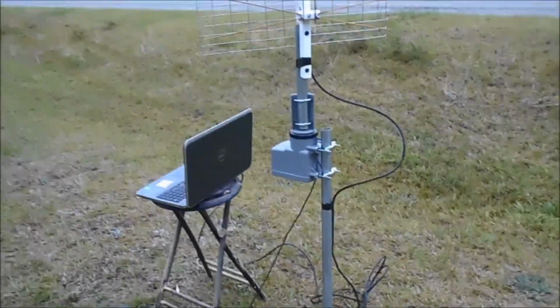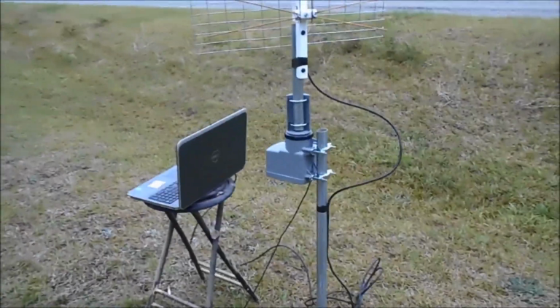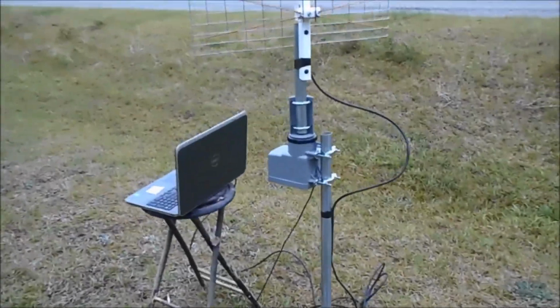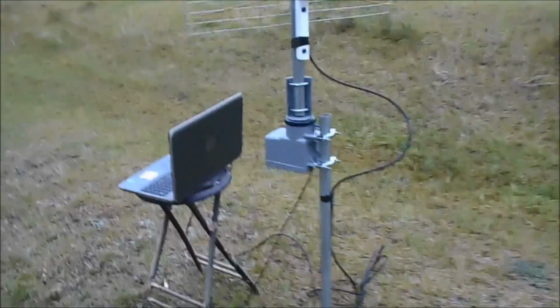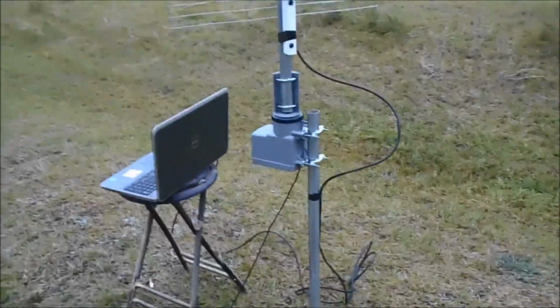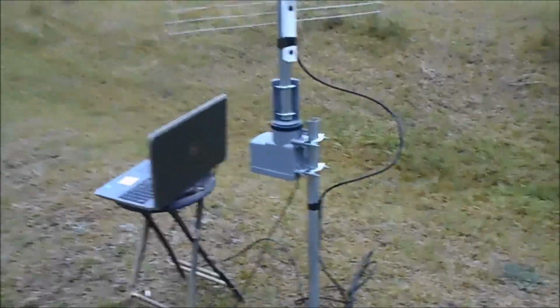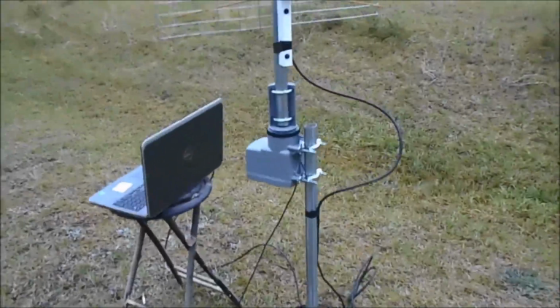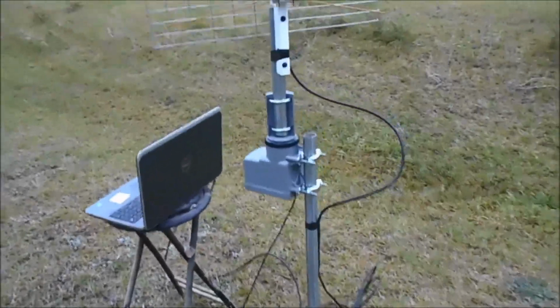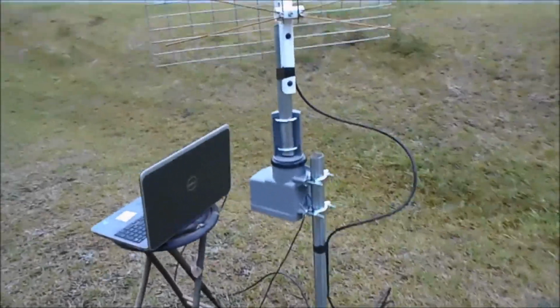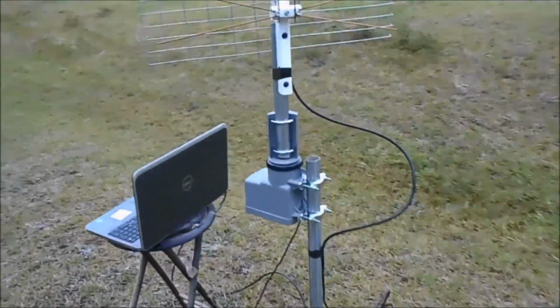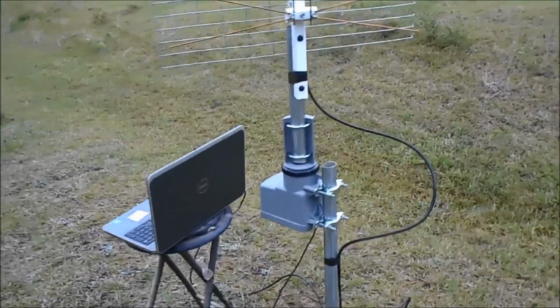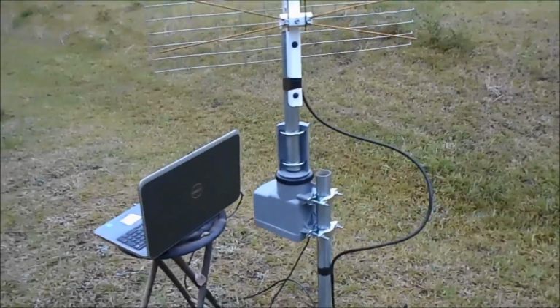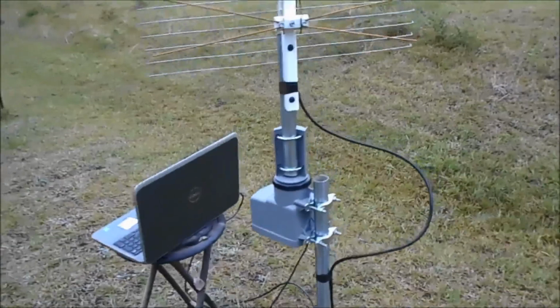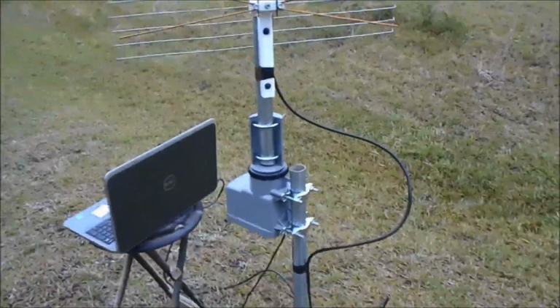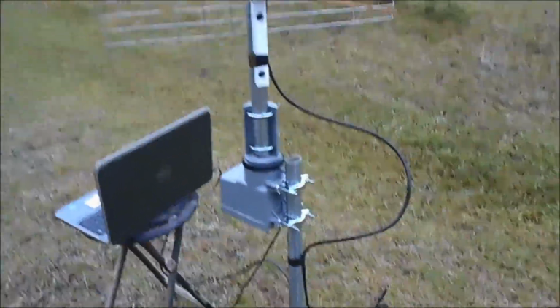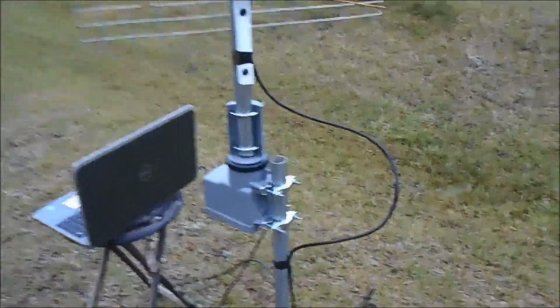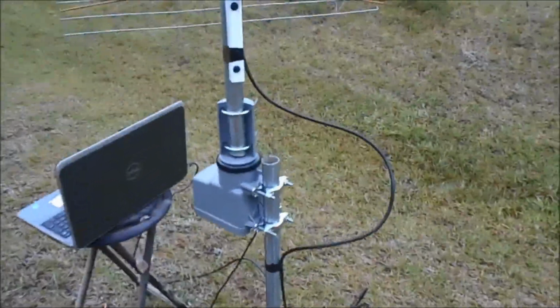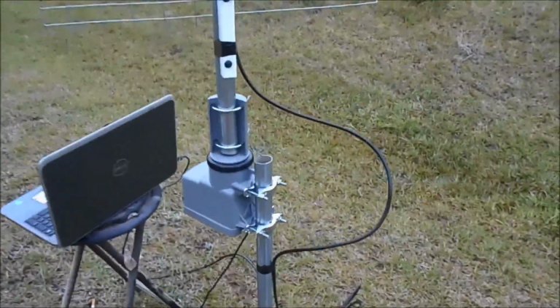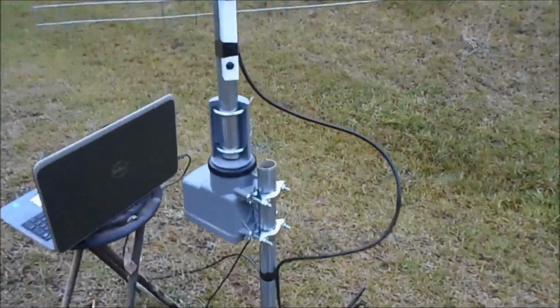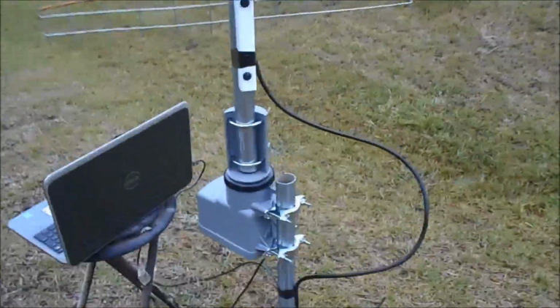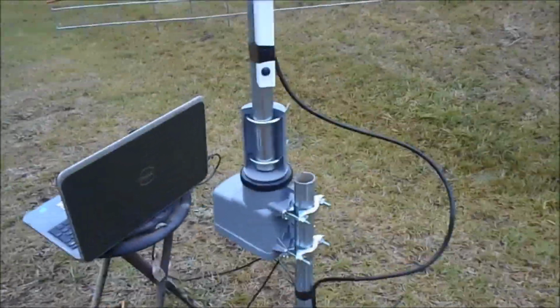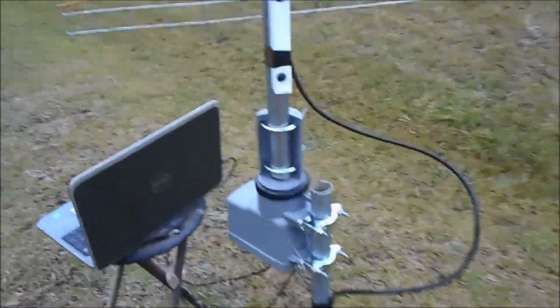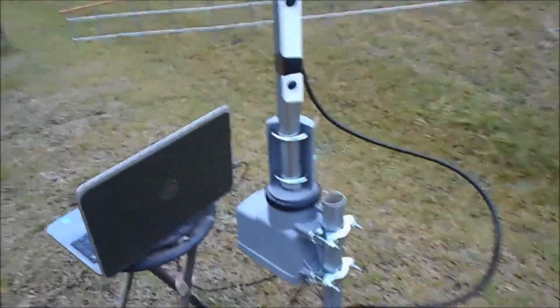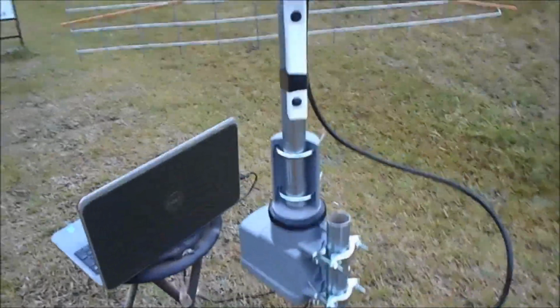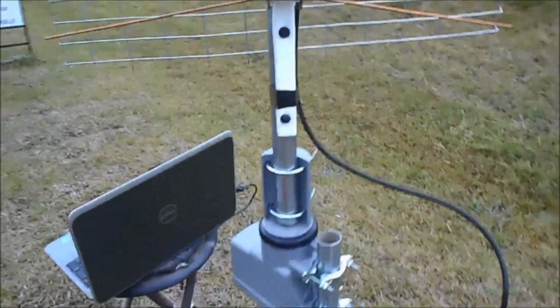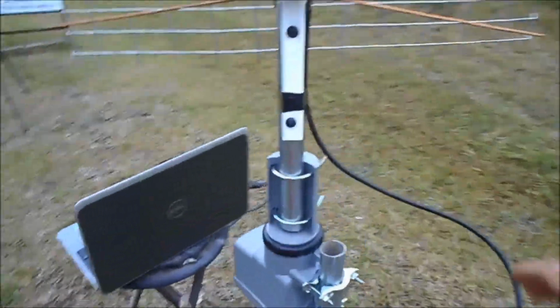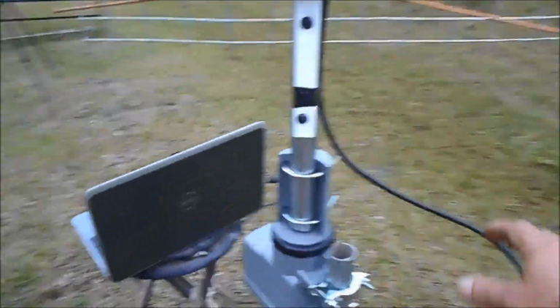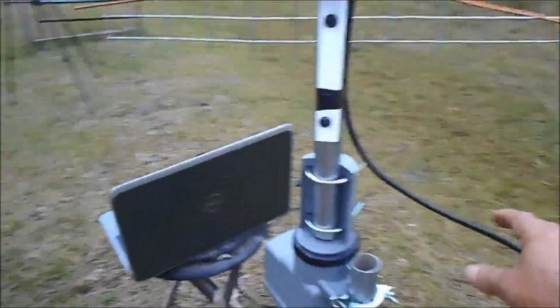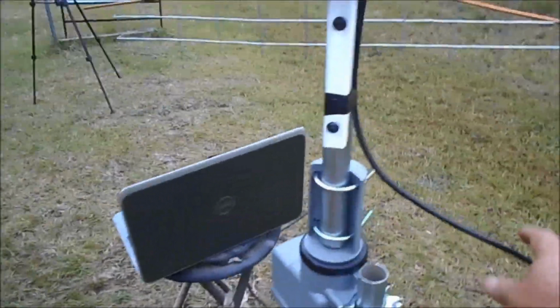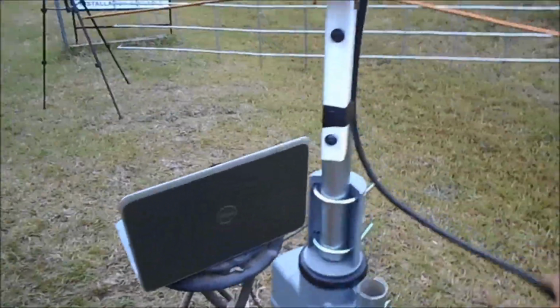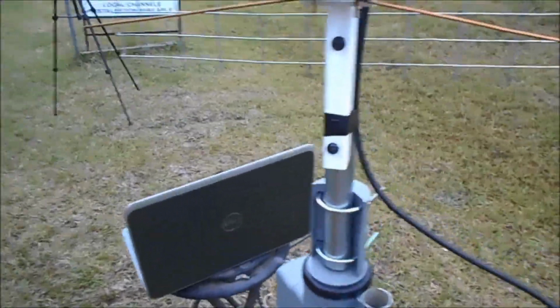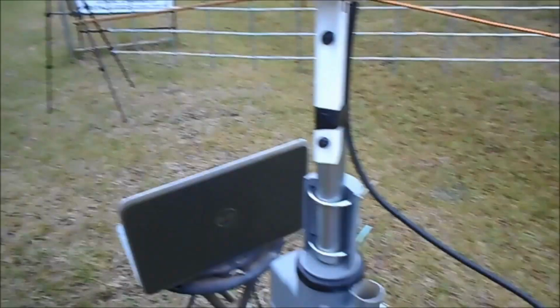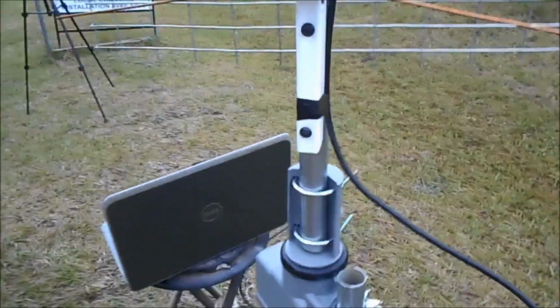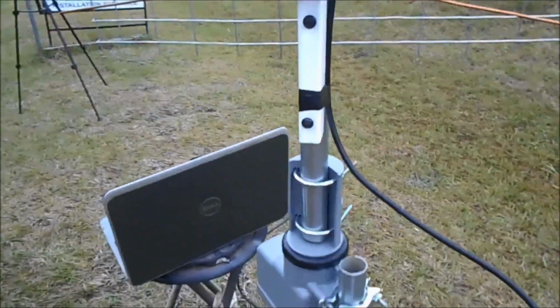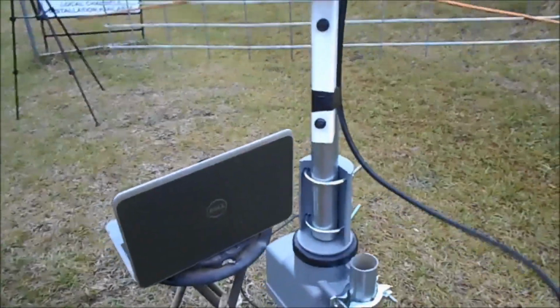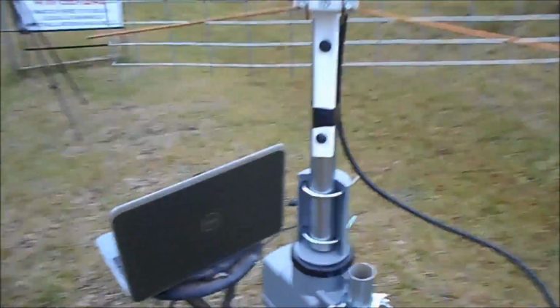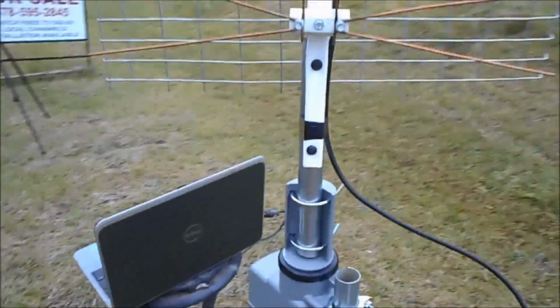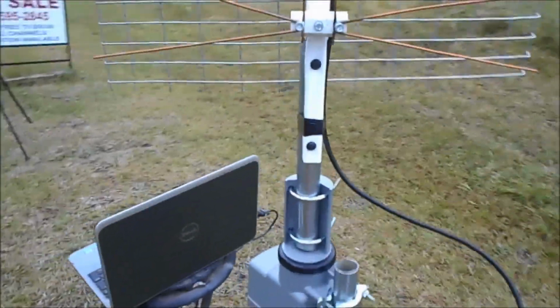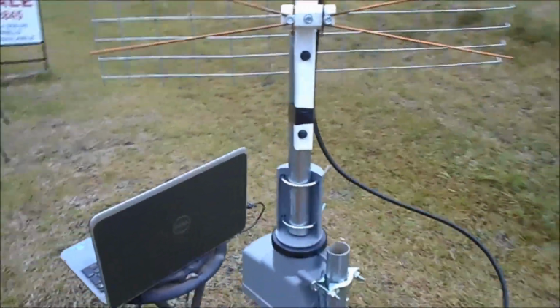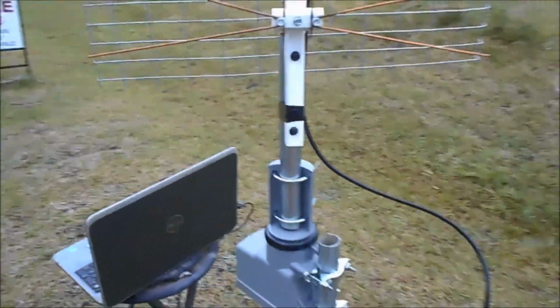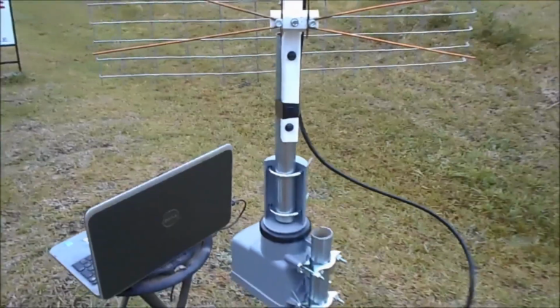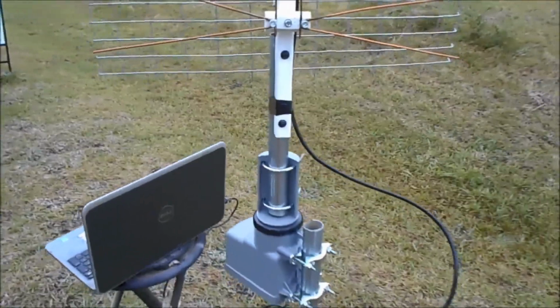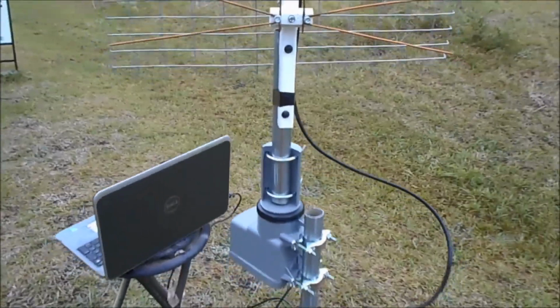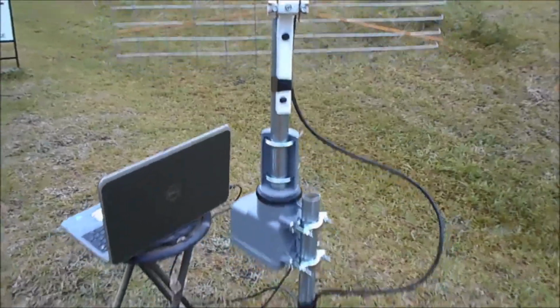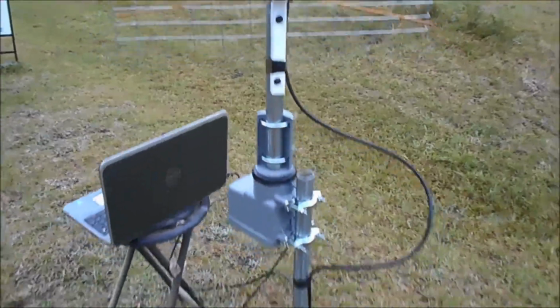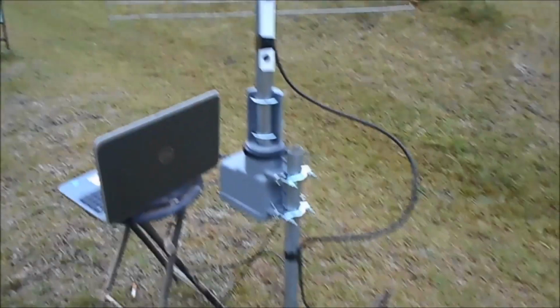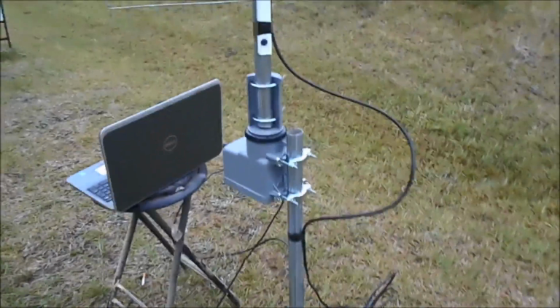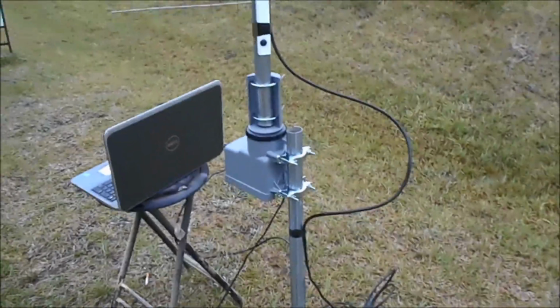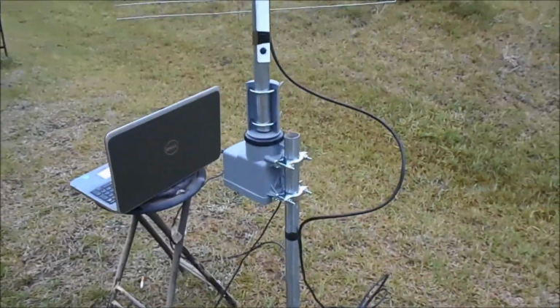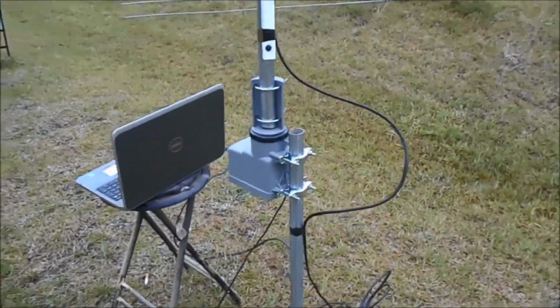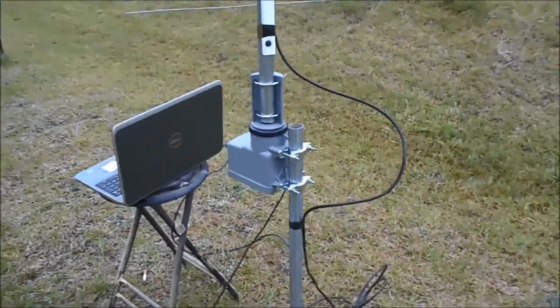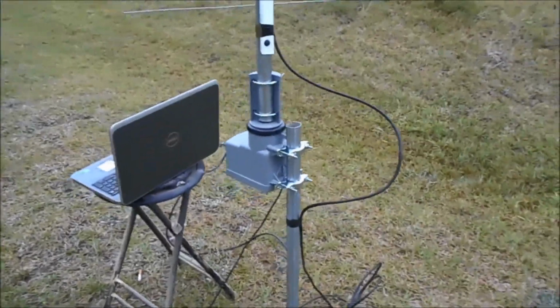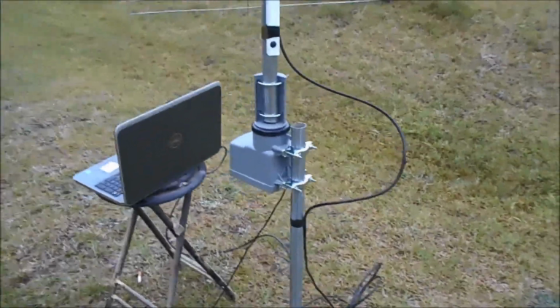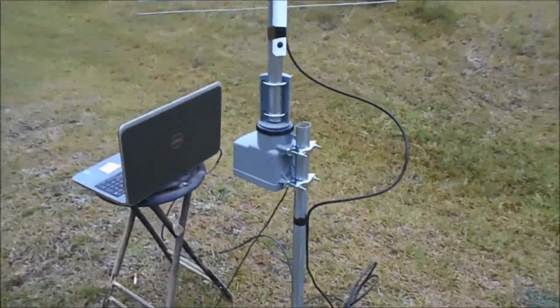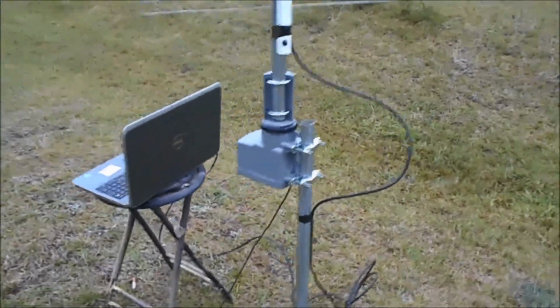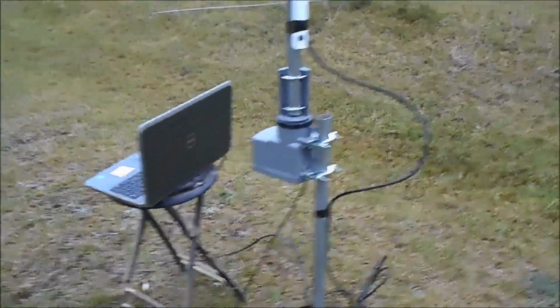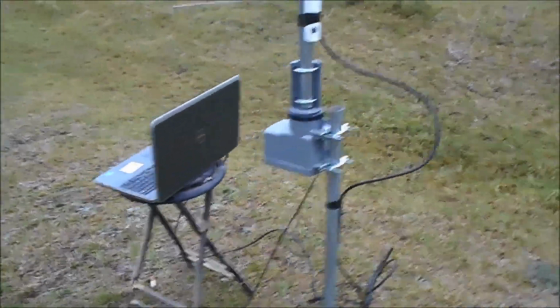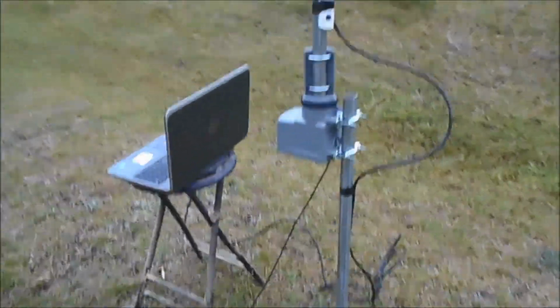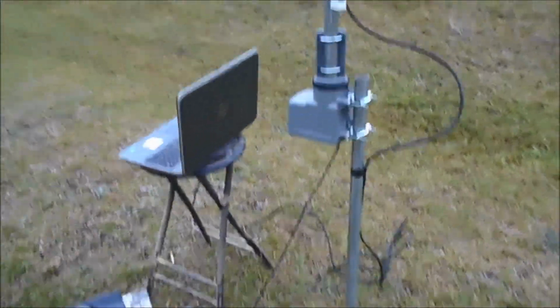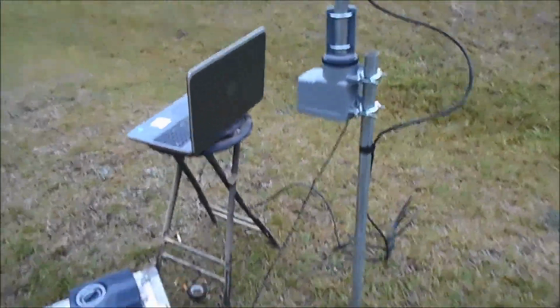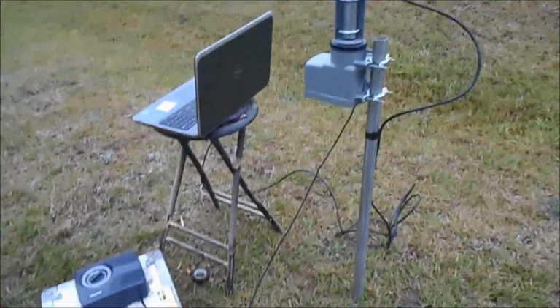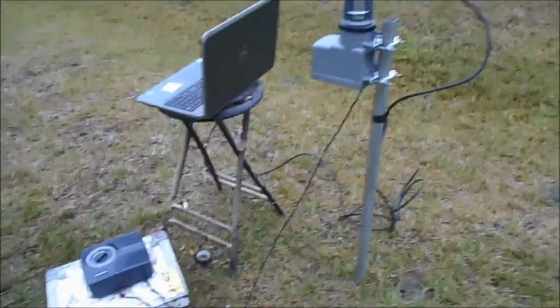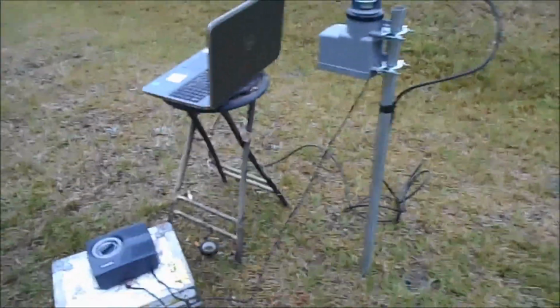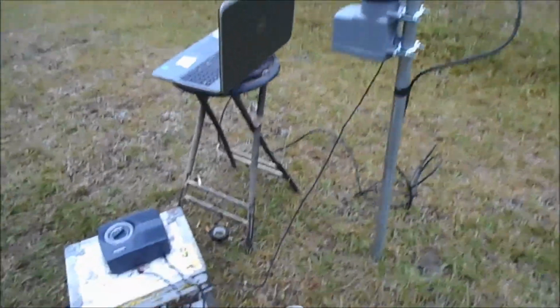I only got it set out here for the demonstration. You want to put a loop in your cable where it won't get stretched.